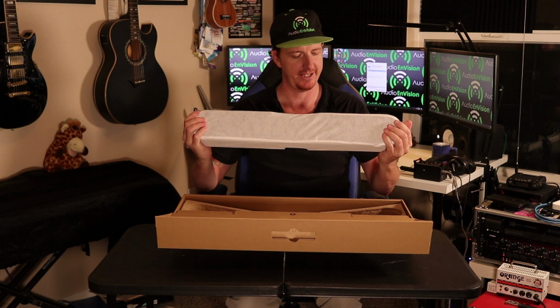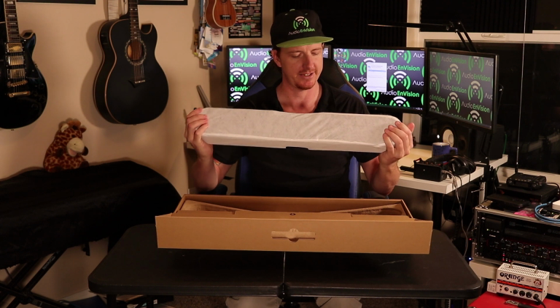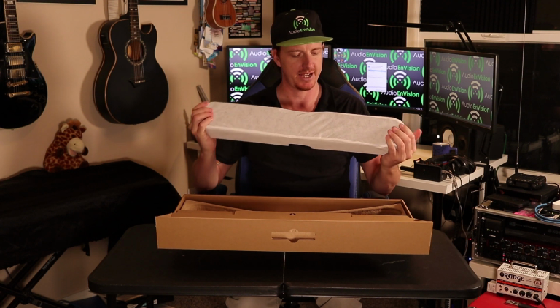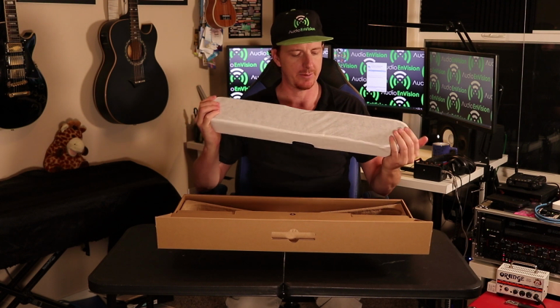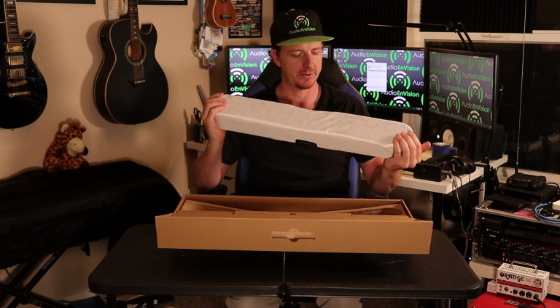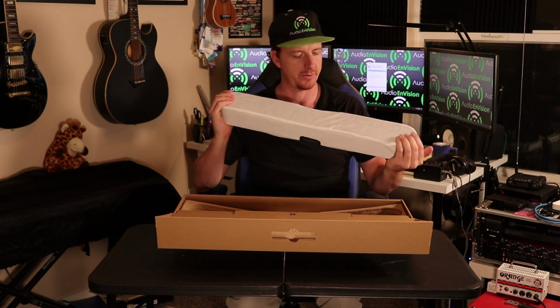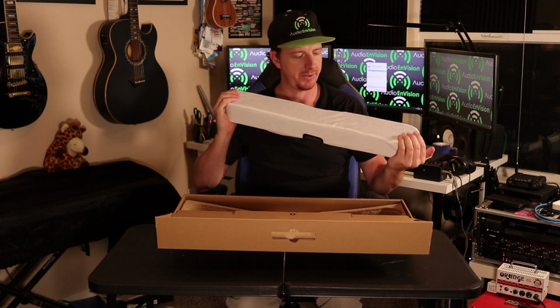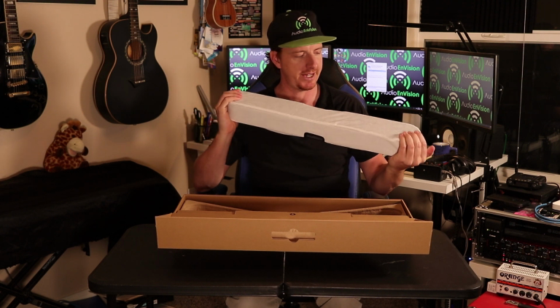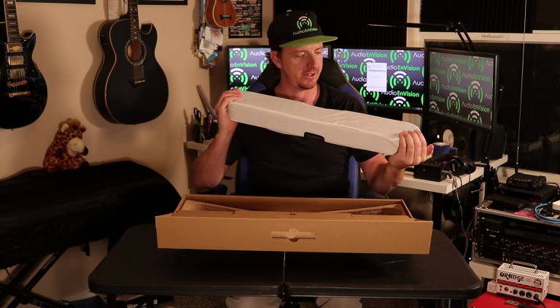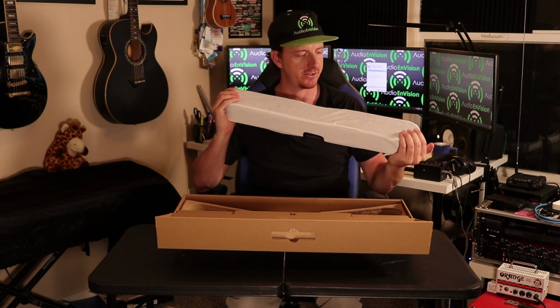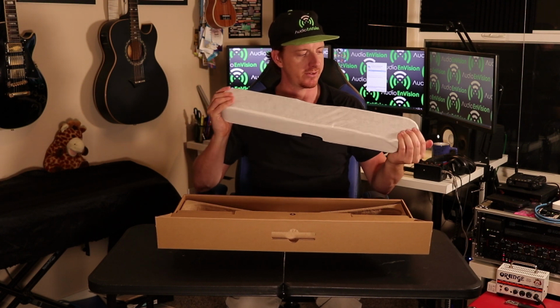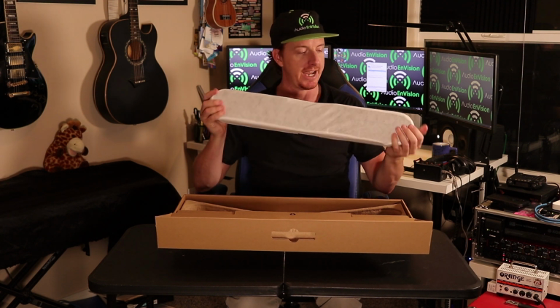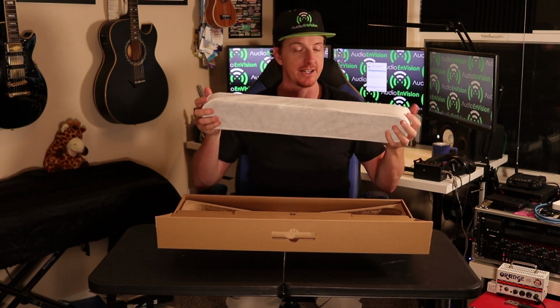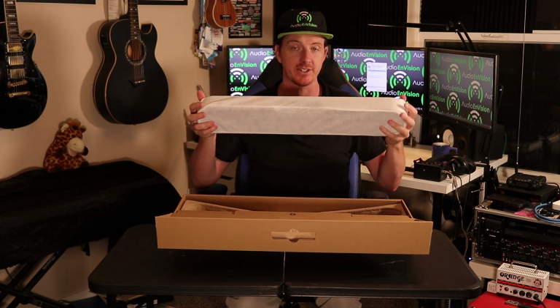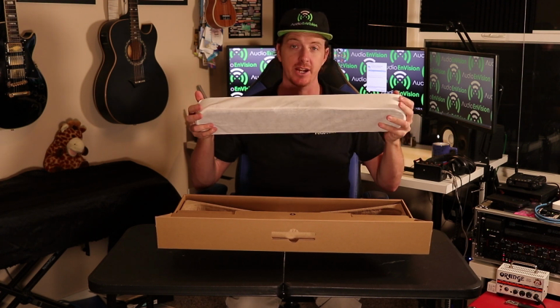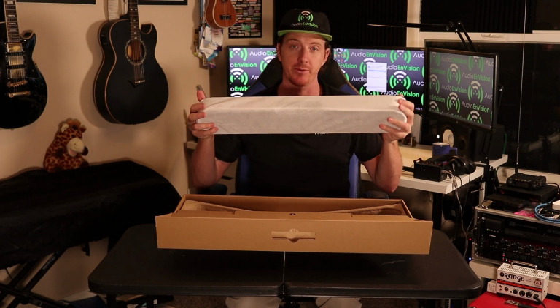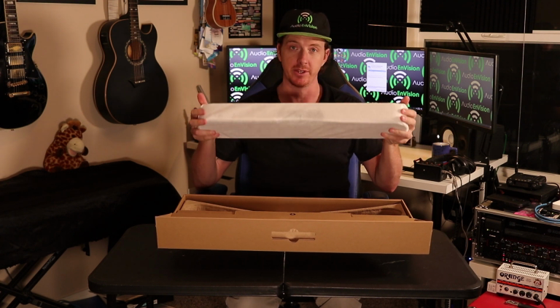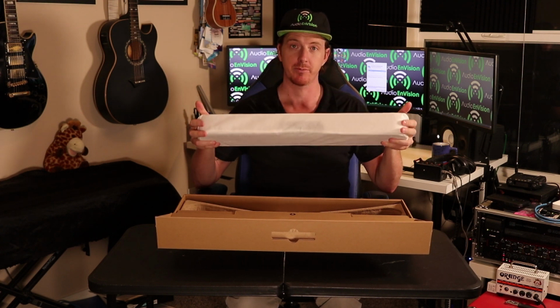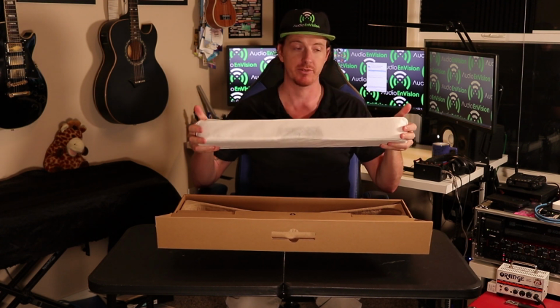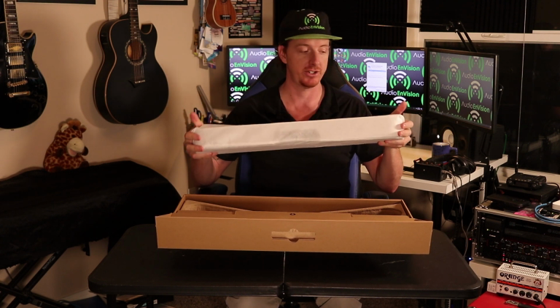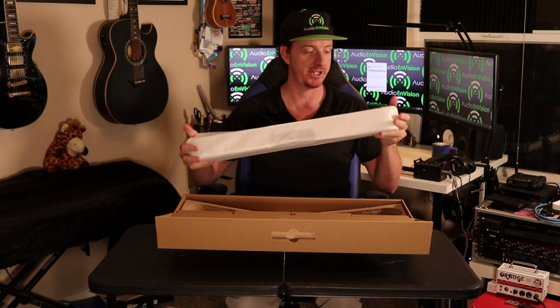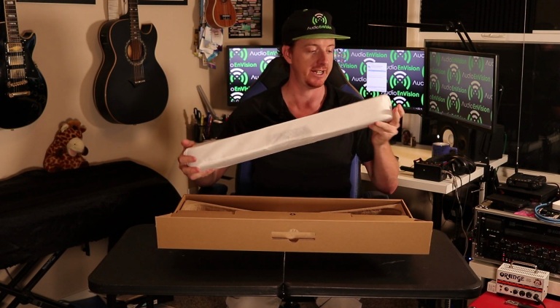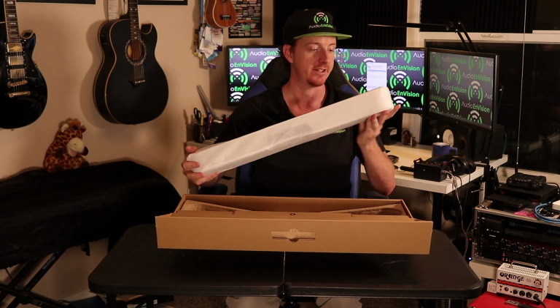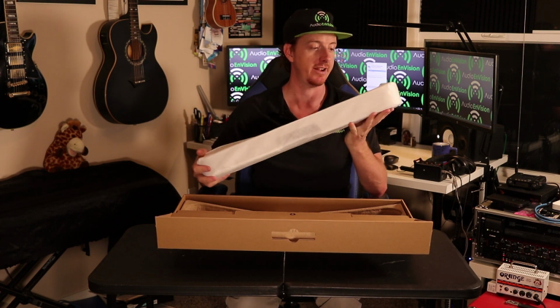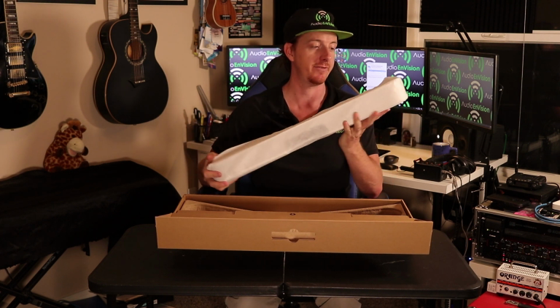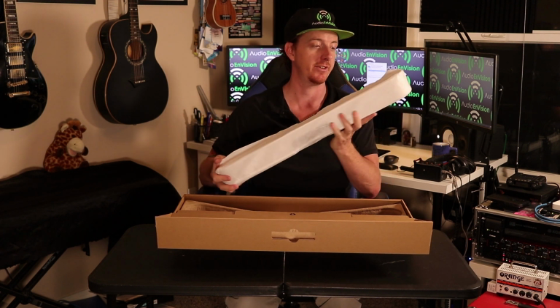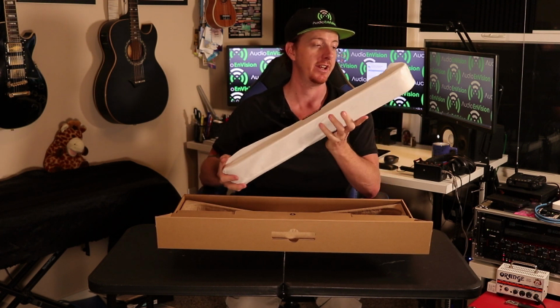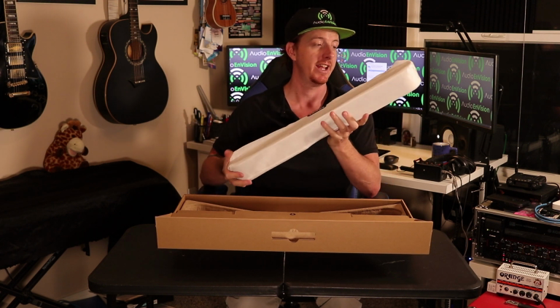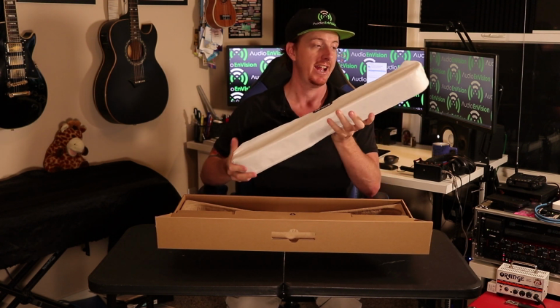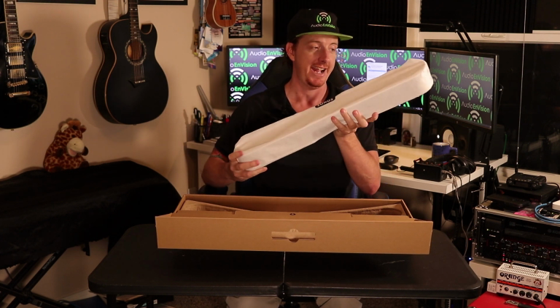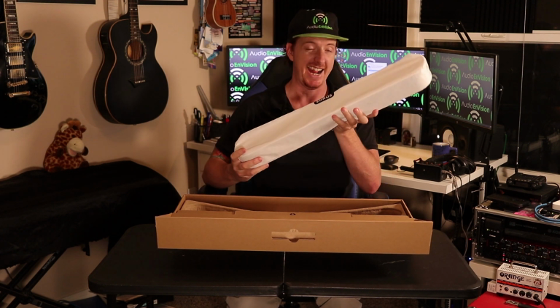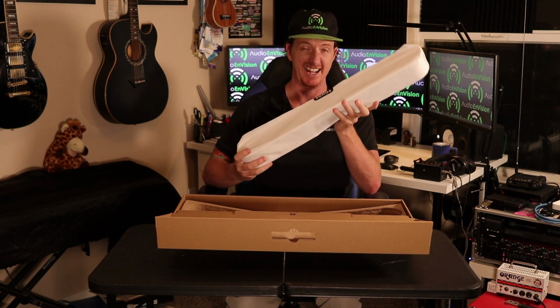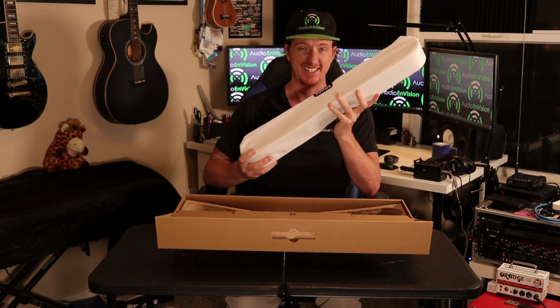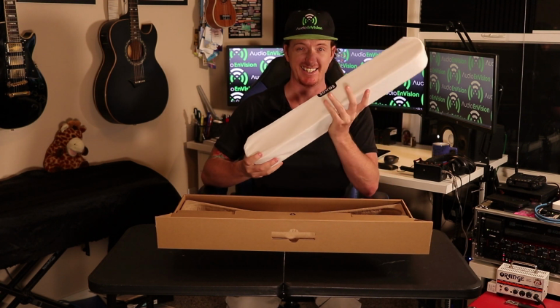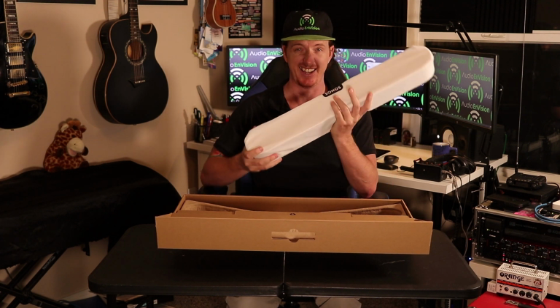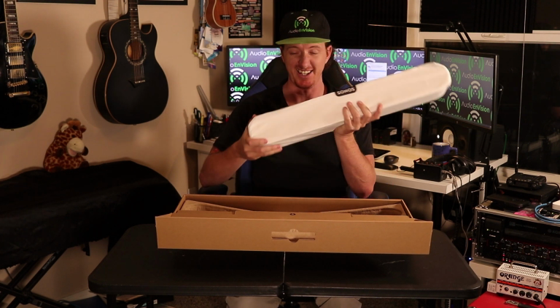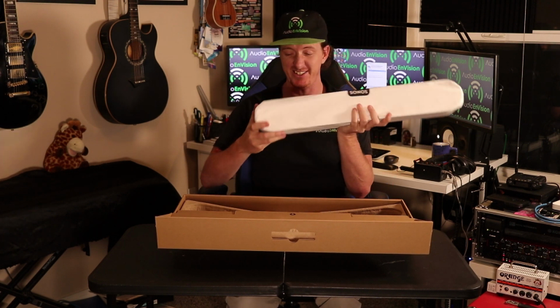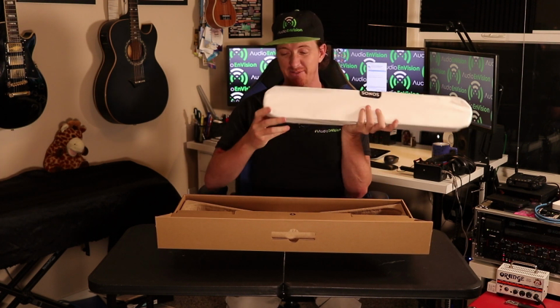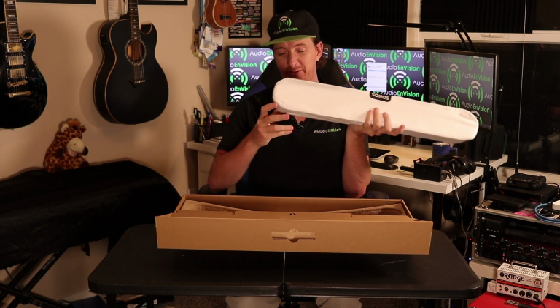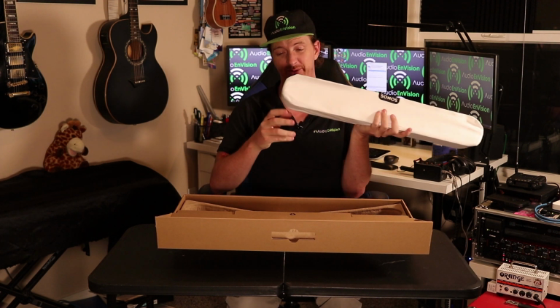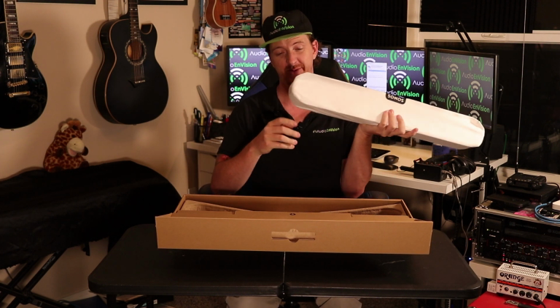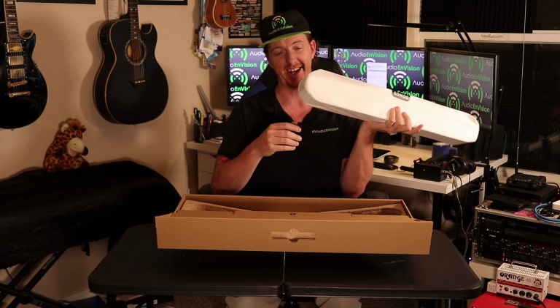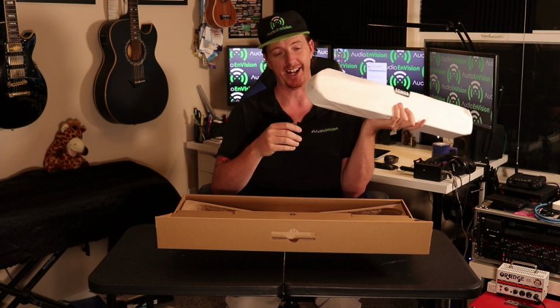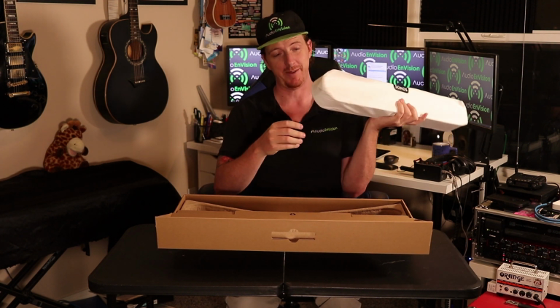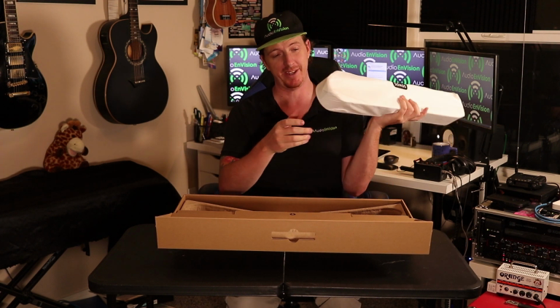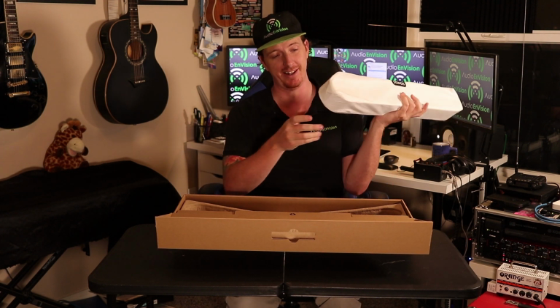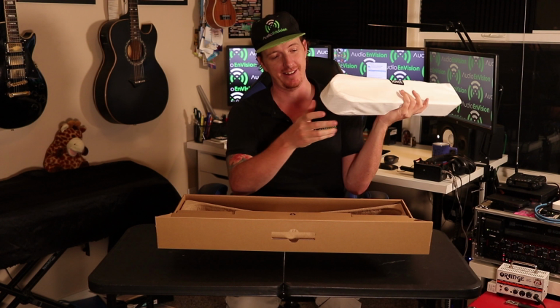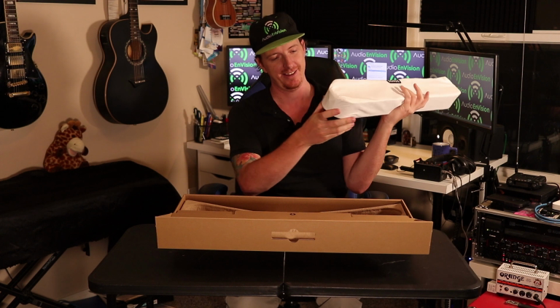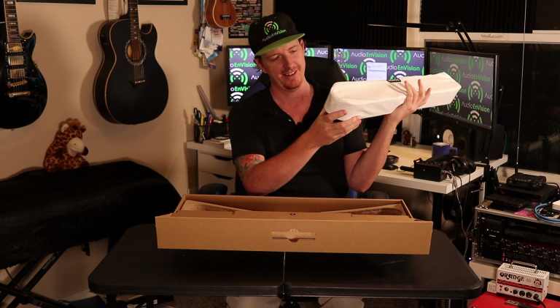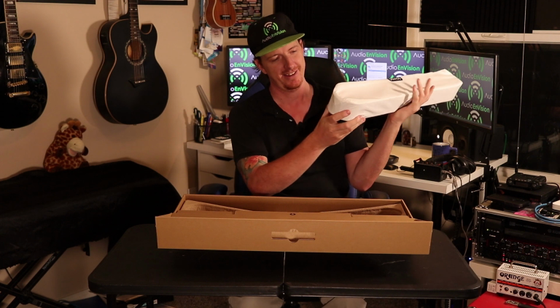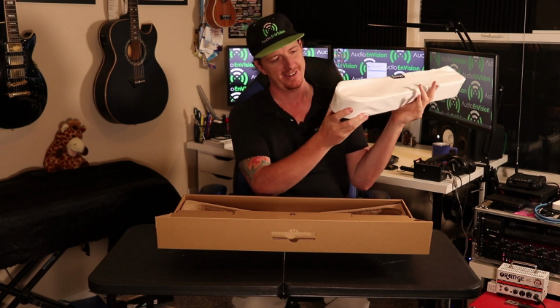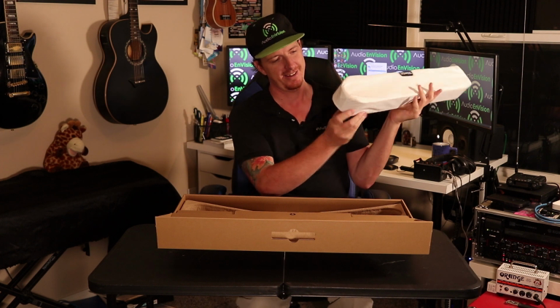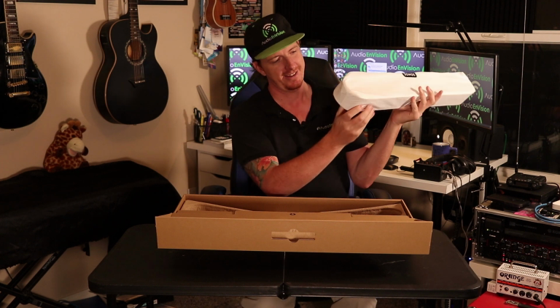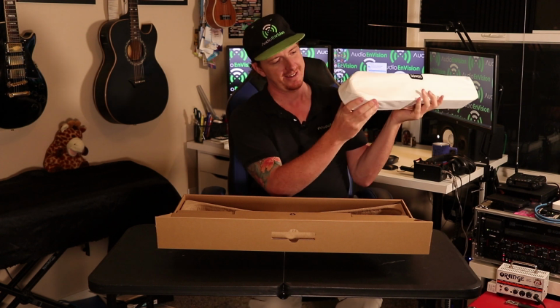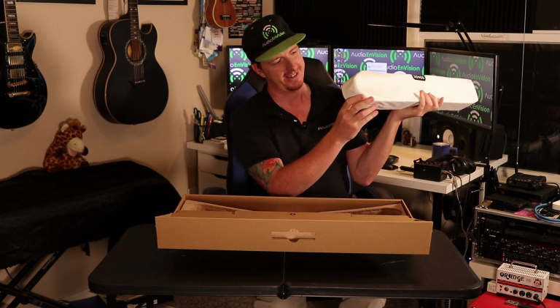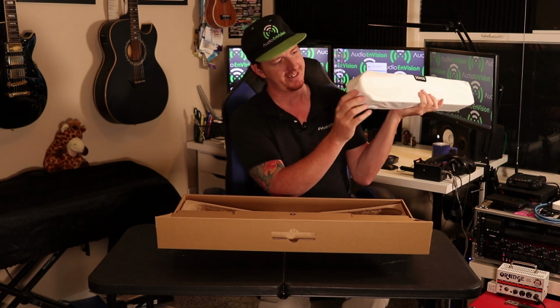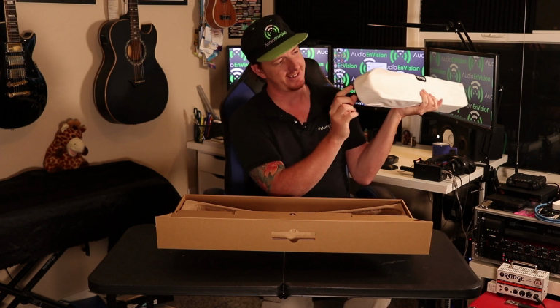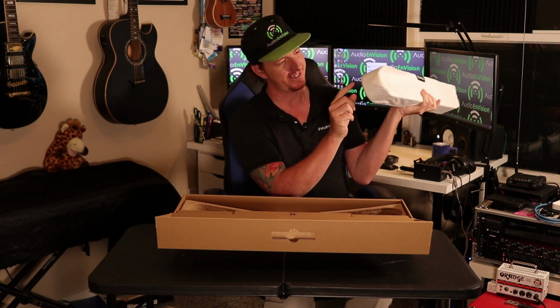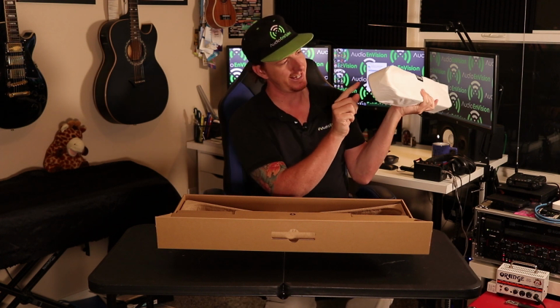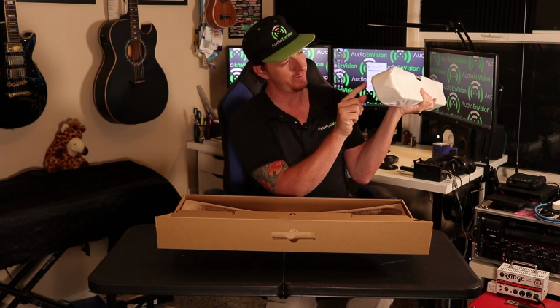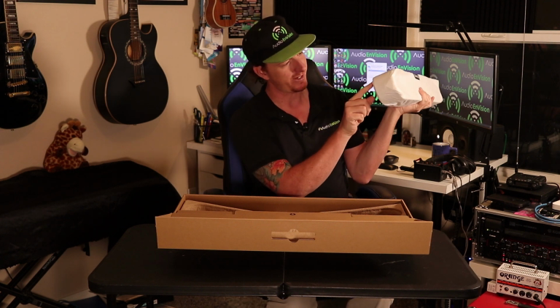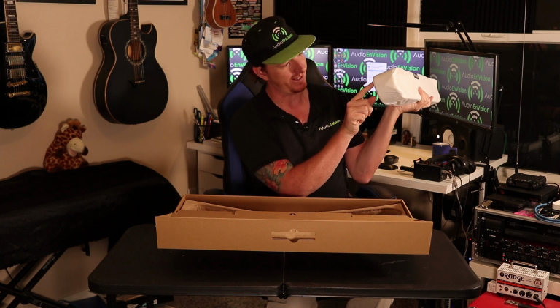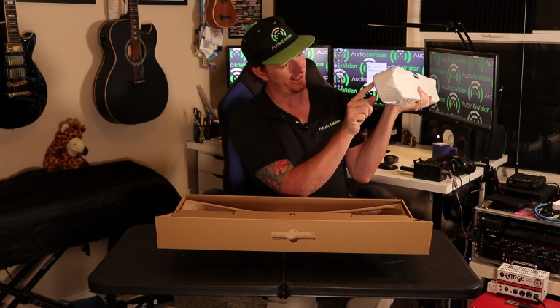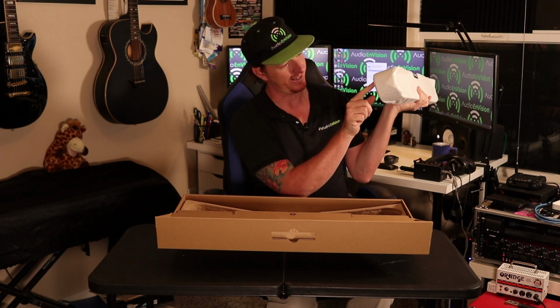Typical Sonos packaging — they put this felt around it, it keeps it nice and shiny, stops it from getting scratched. I really appreciate their effort and it's custom fit.